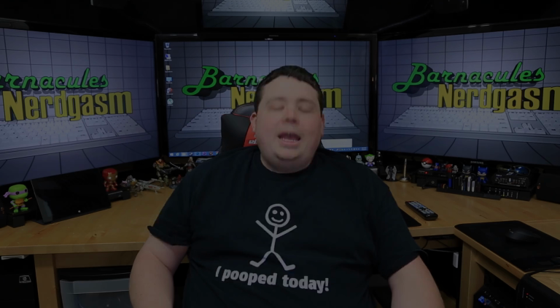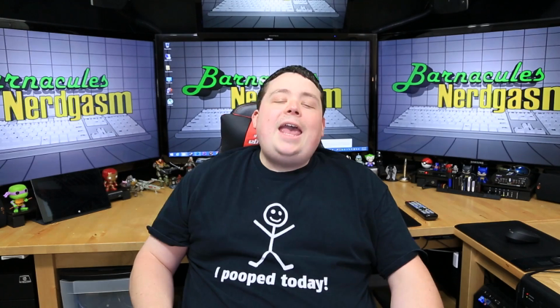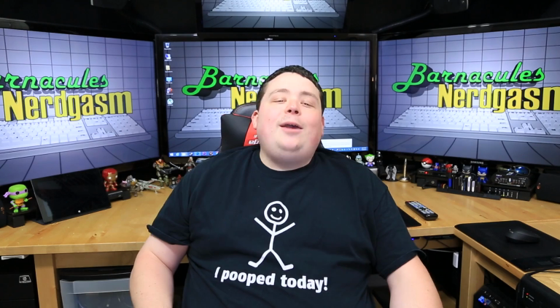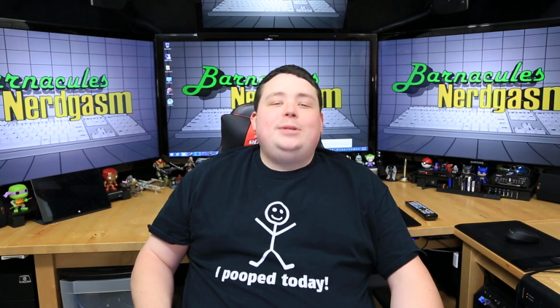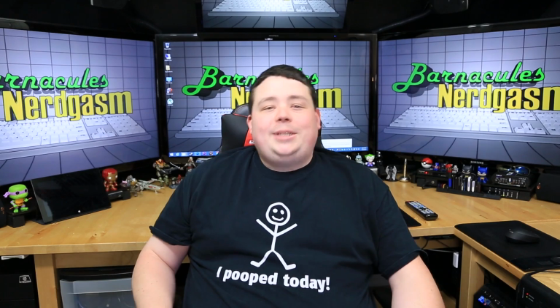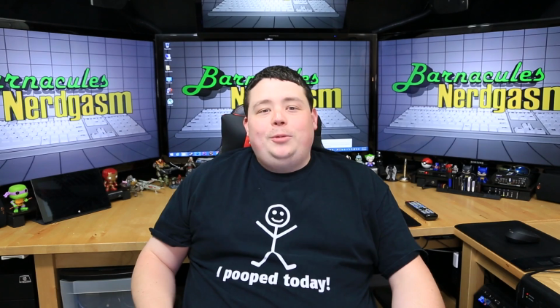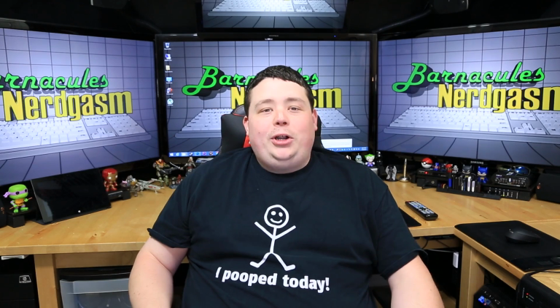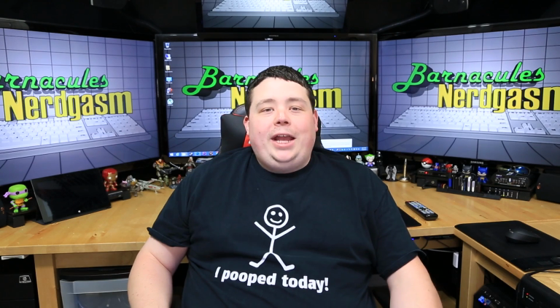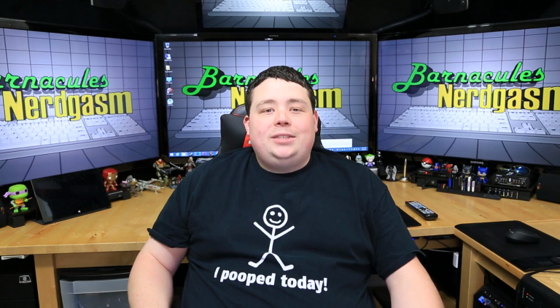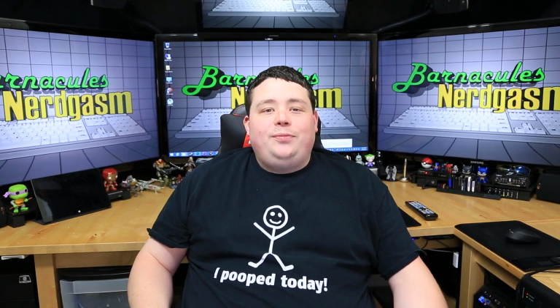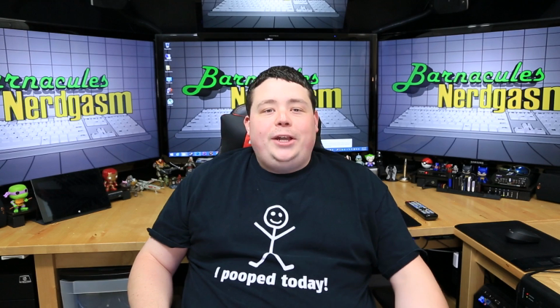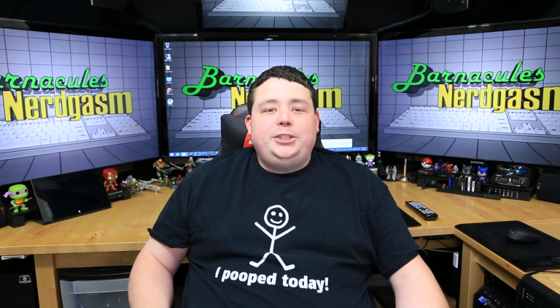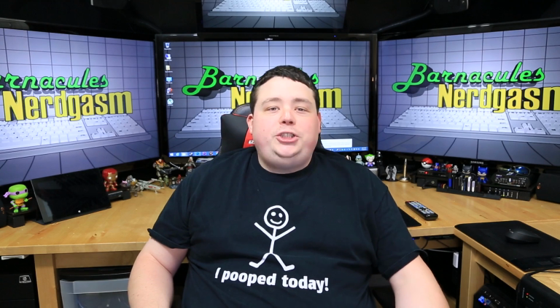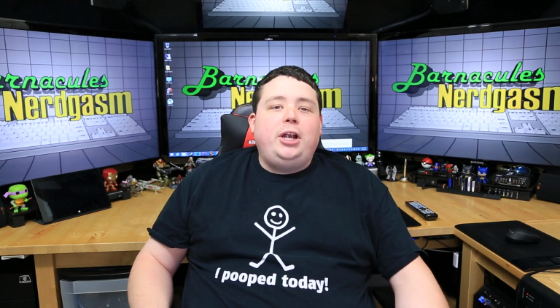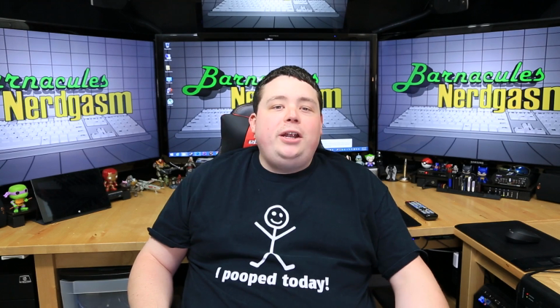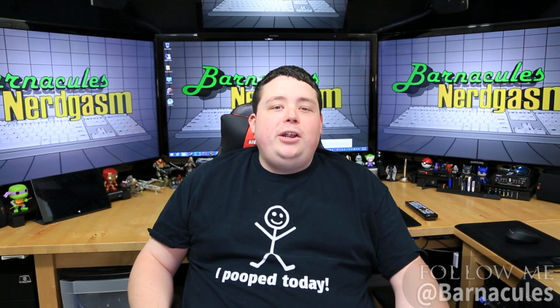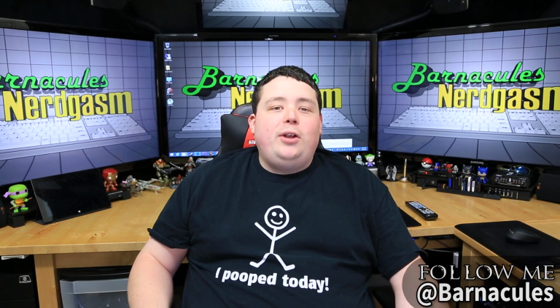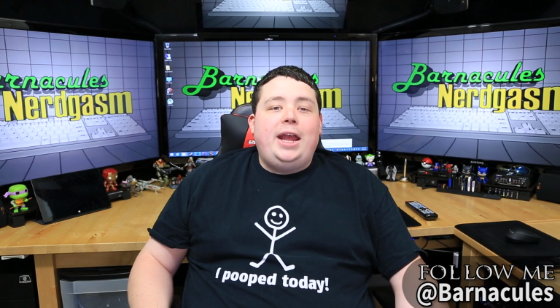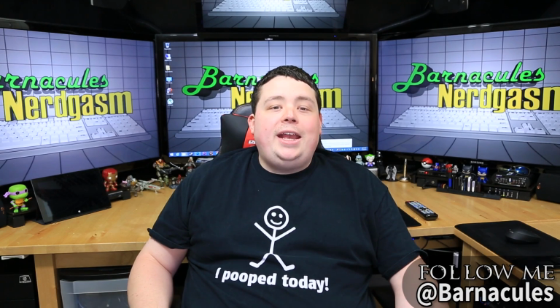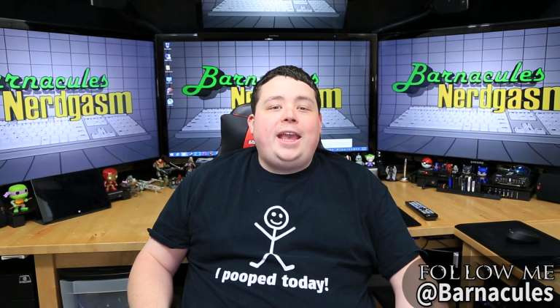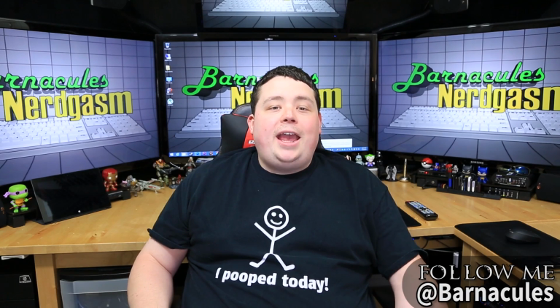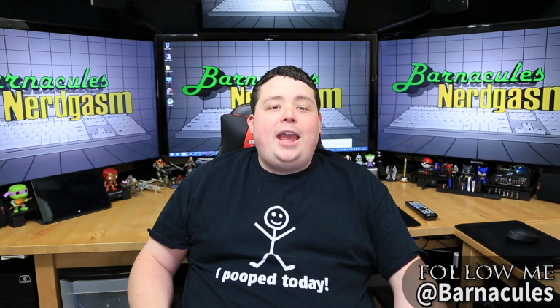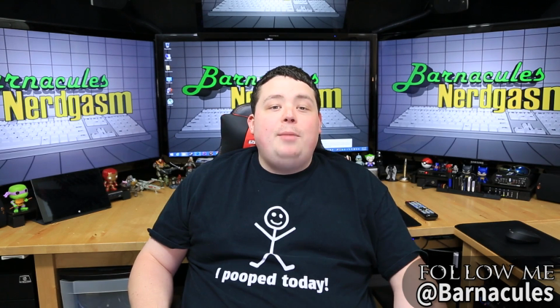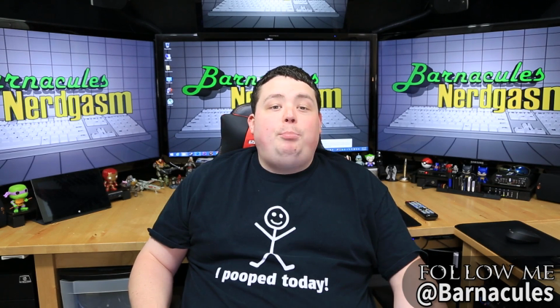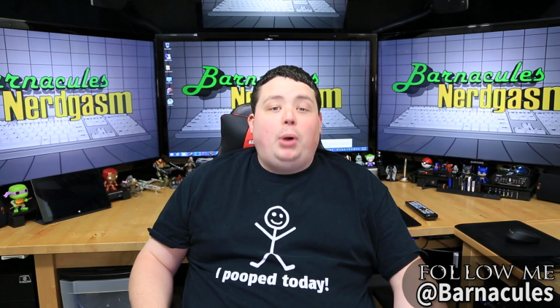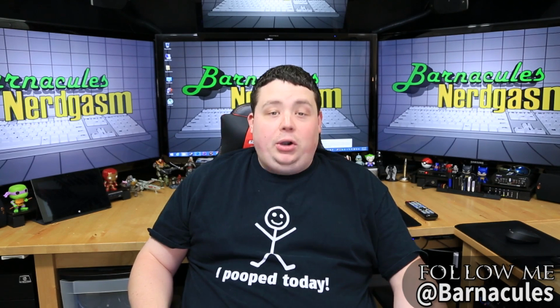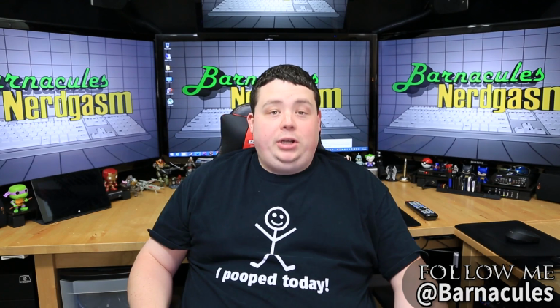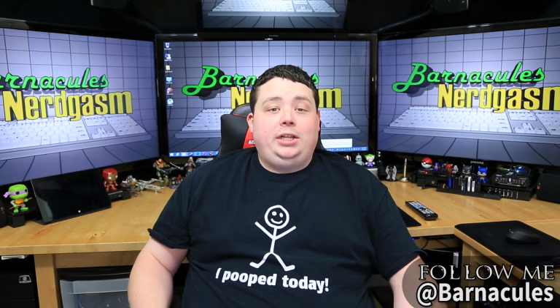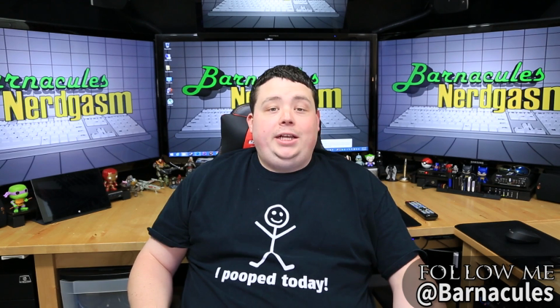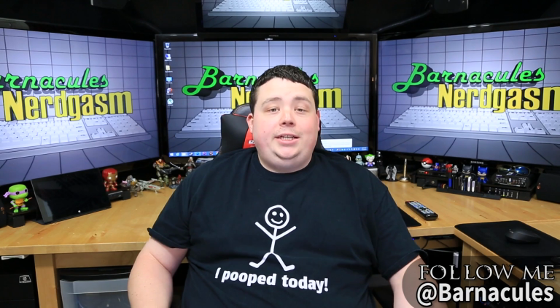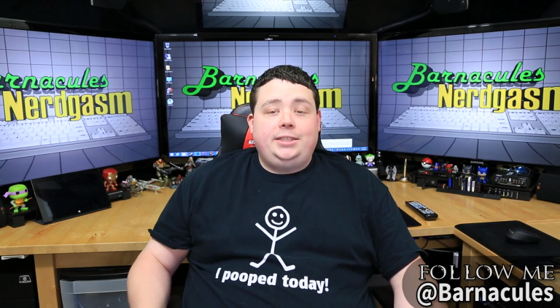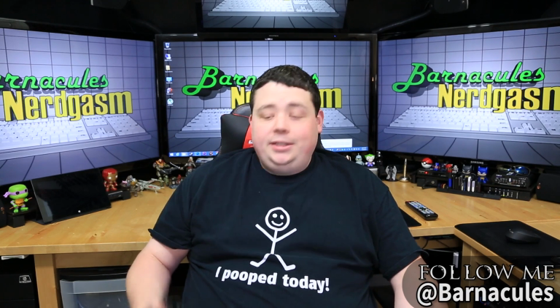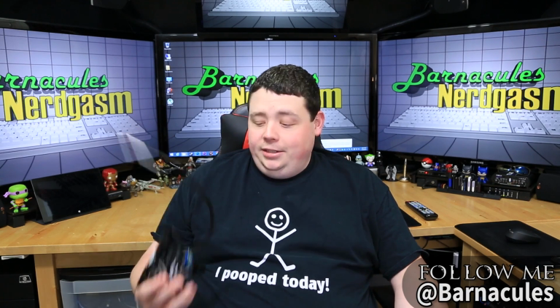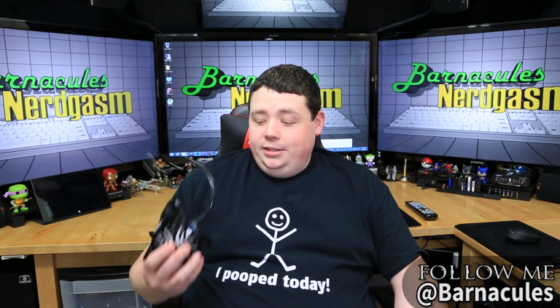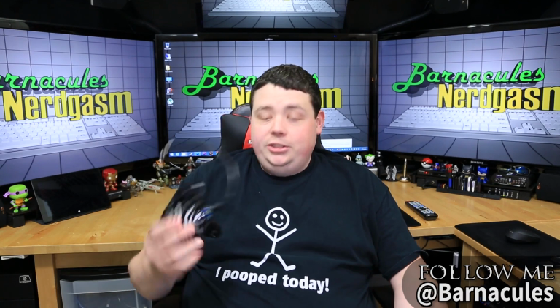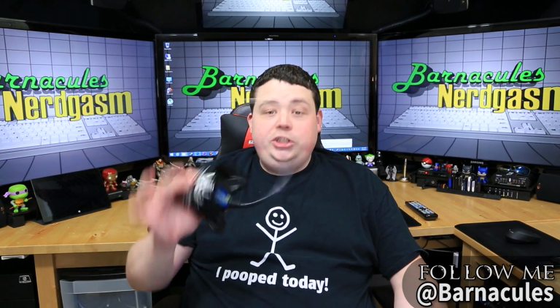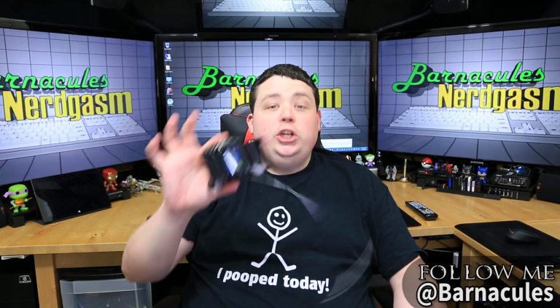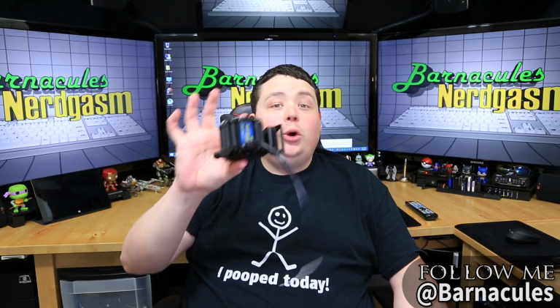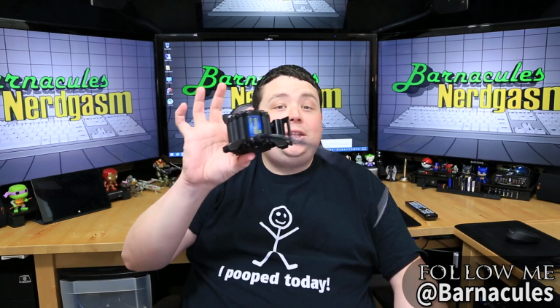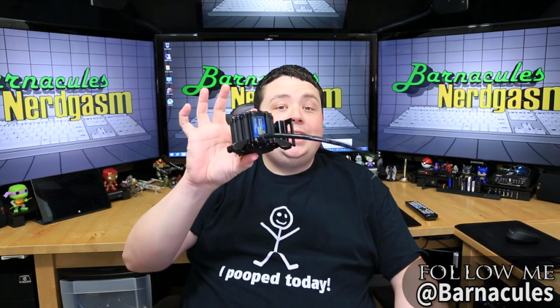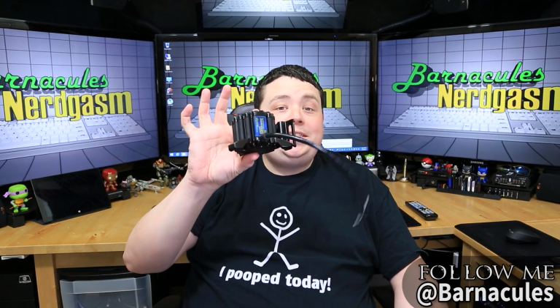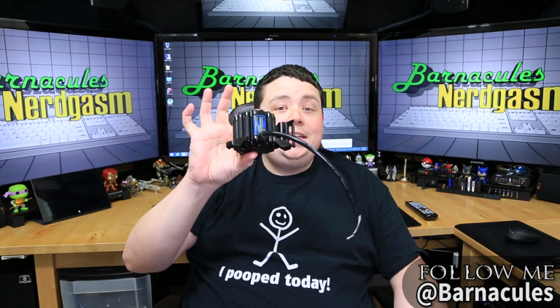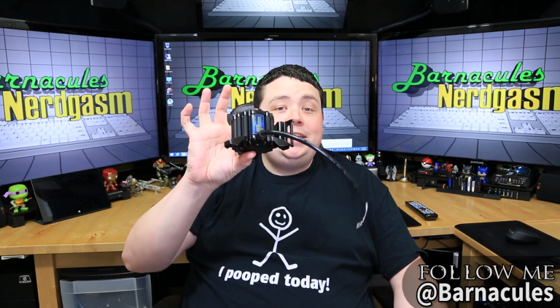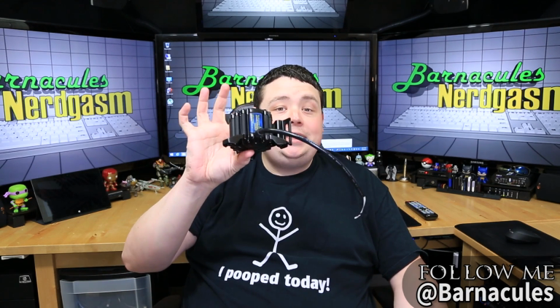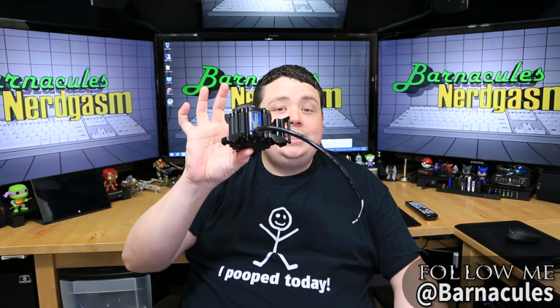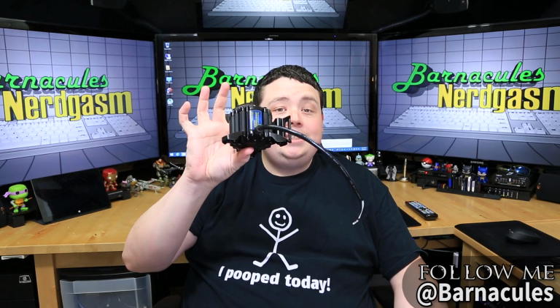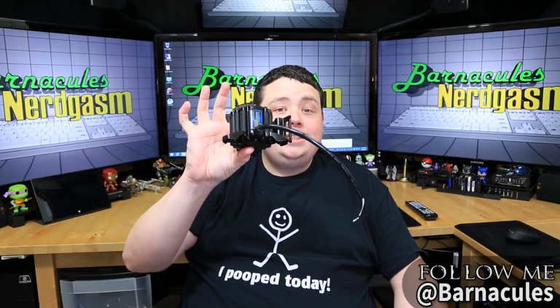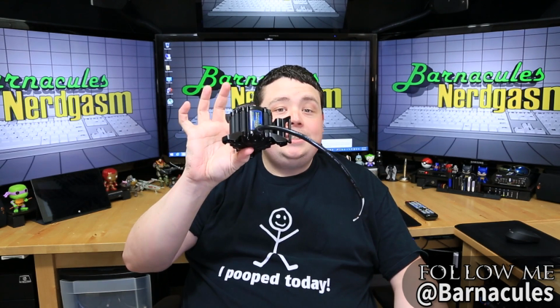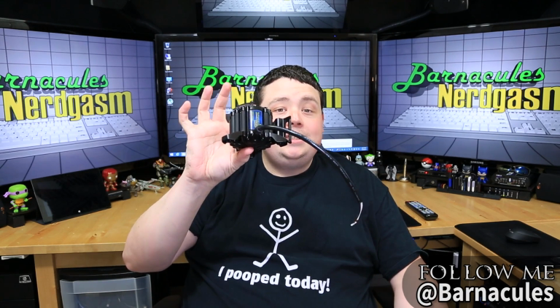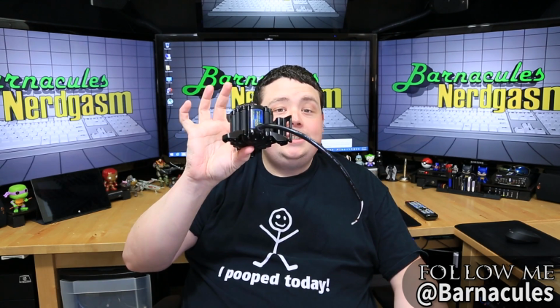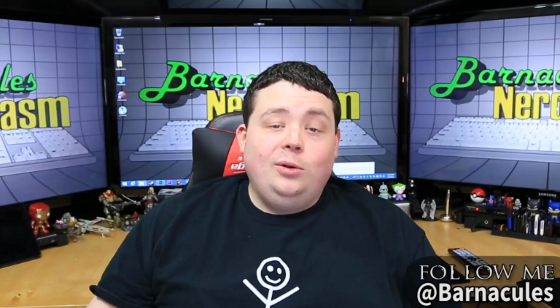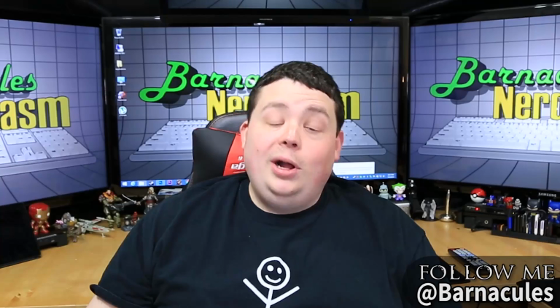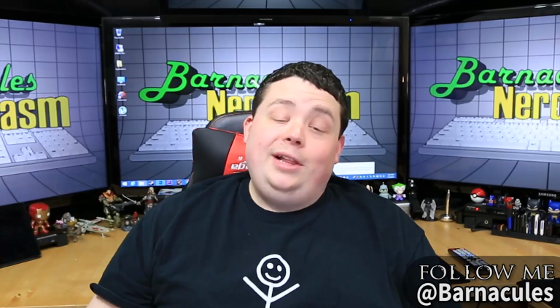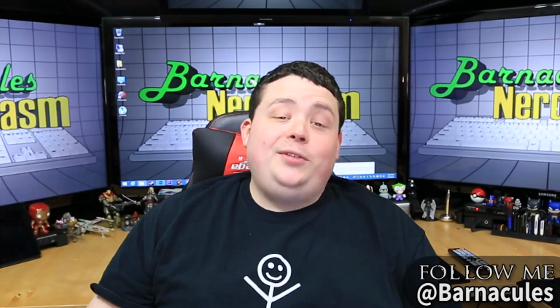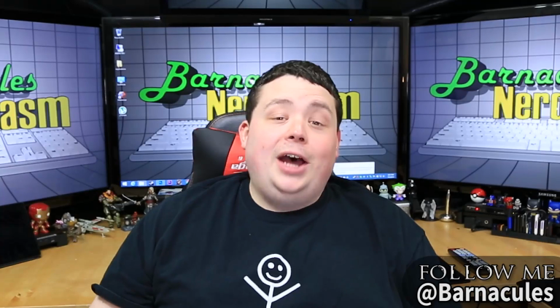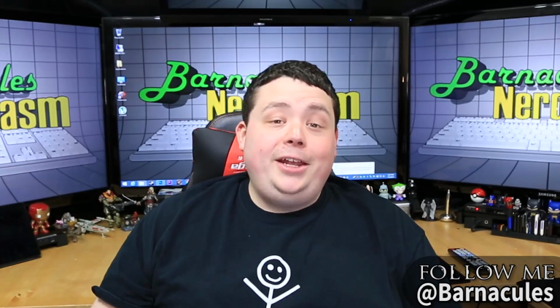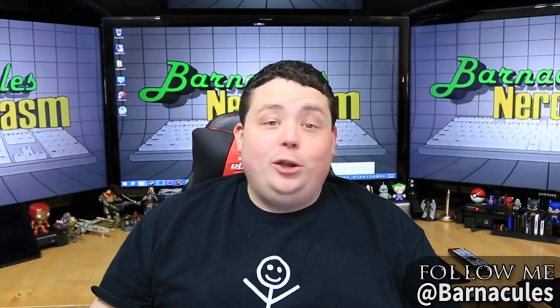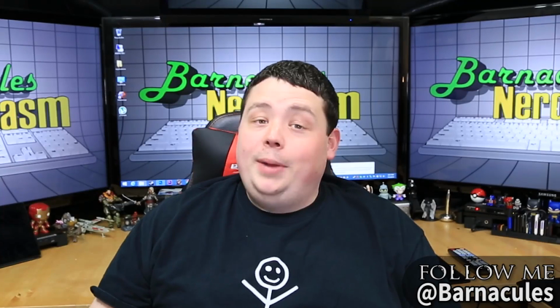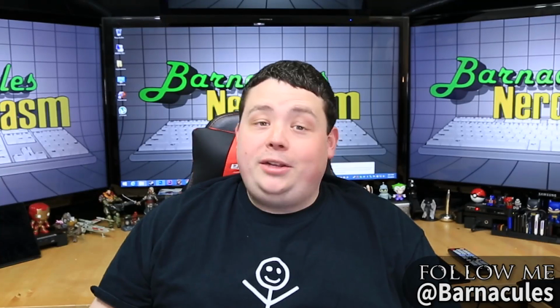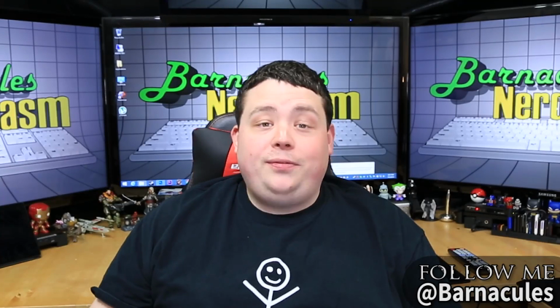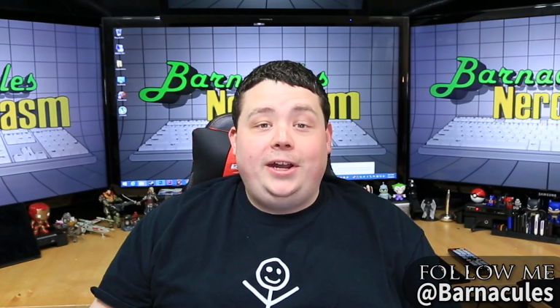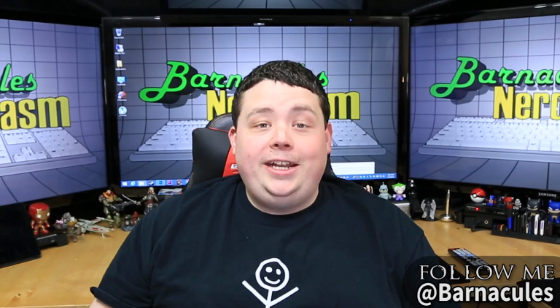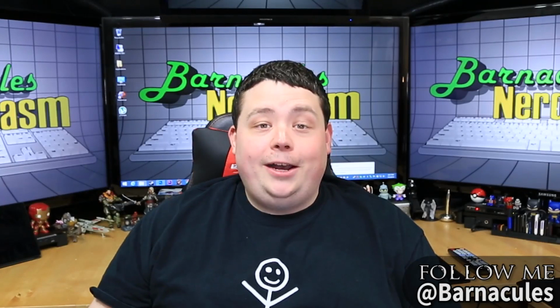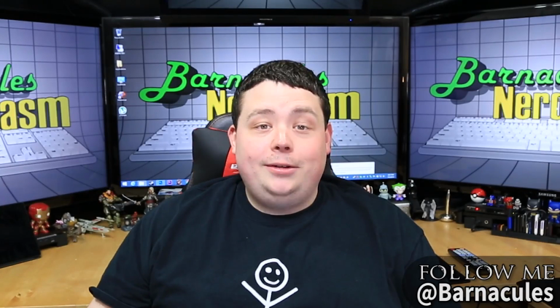Hey, what's up, Nerdgasm fans? Jerry here, aka Barnacles. Do you know what this is? Well, if not, you're about to find out.